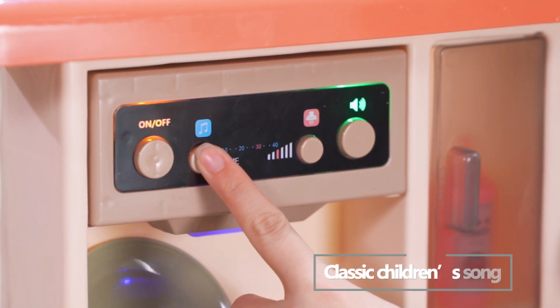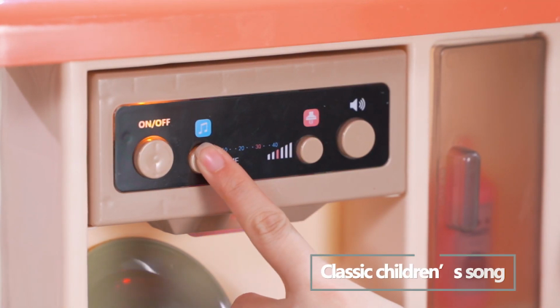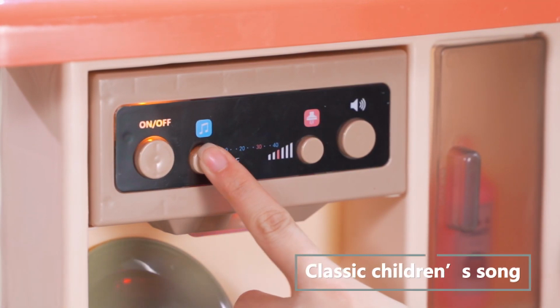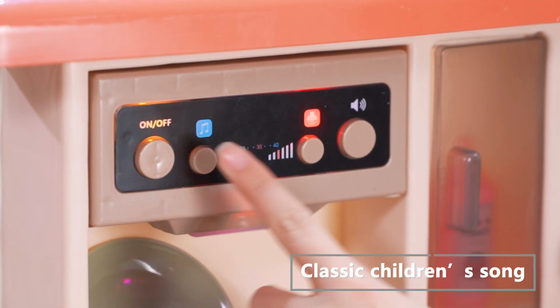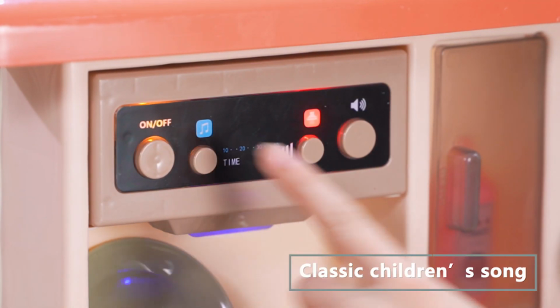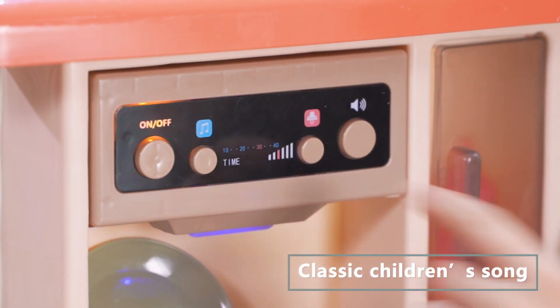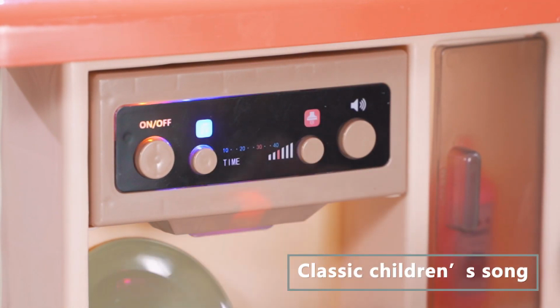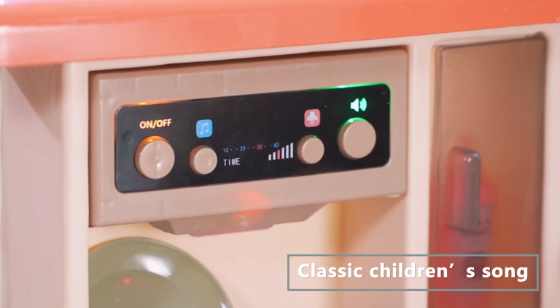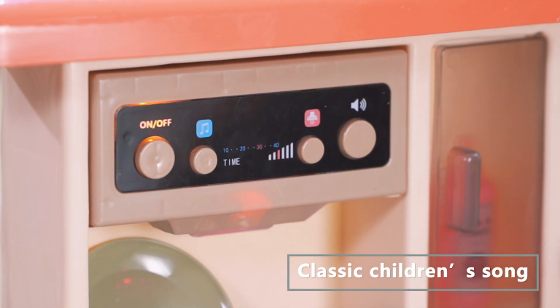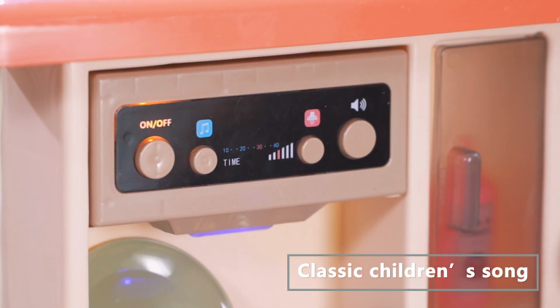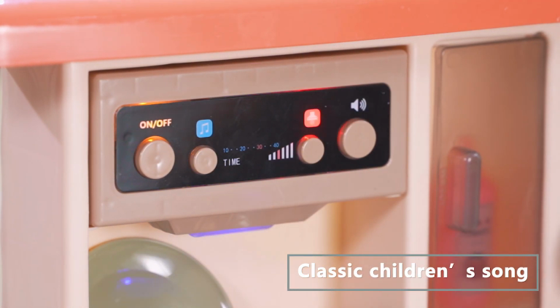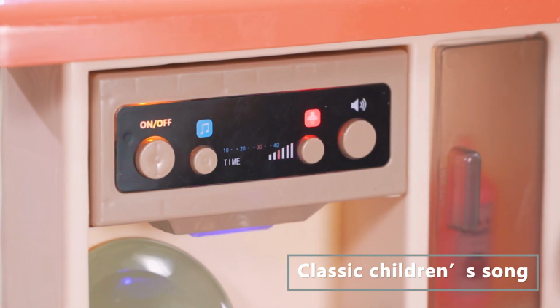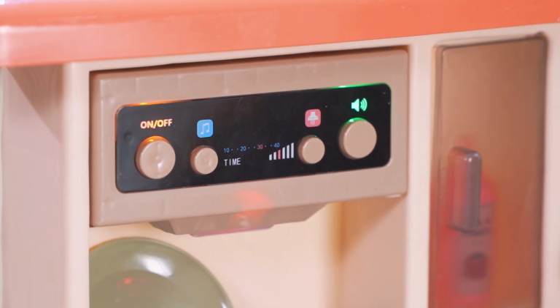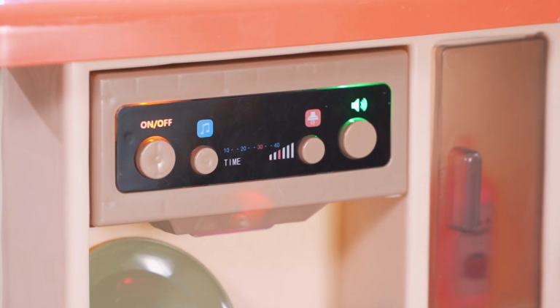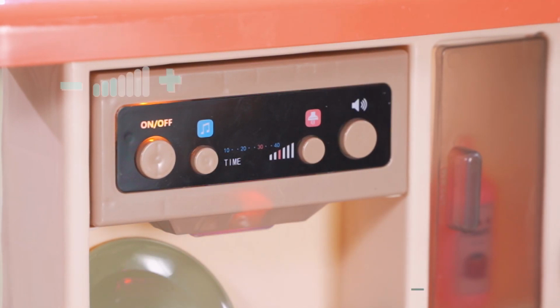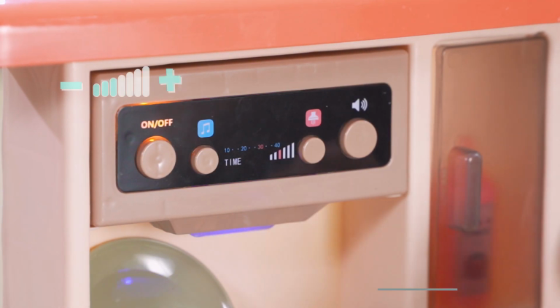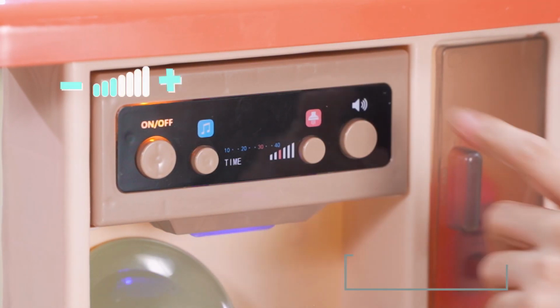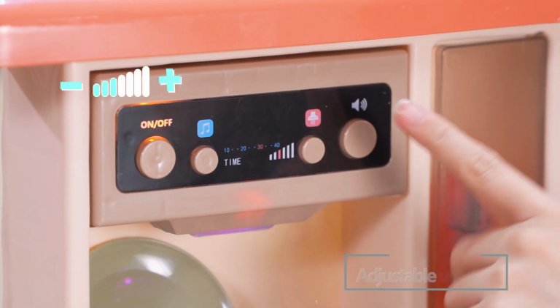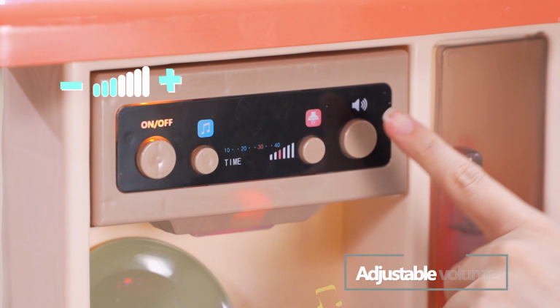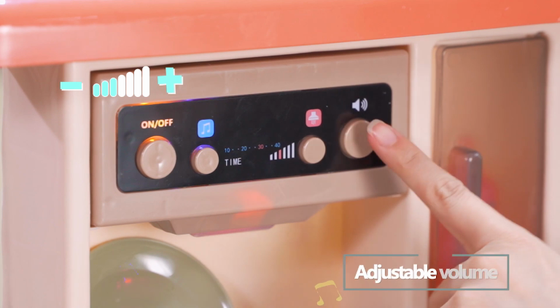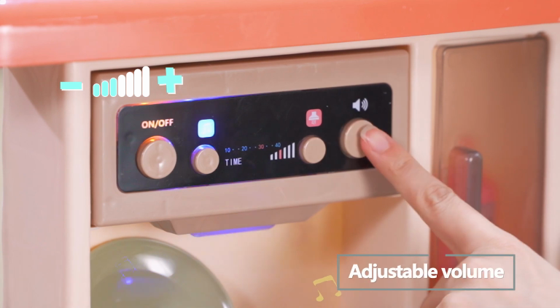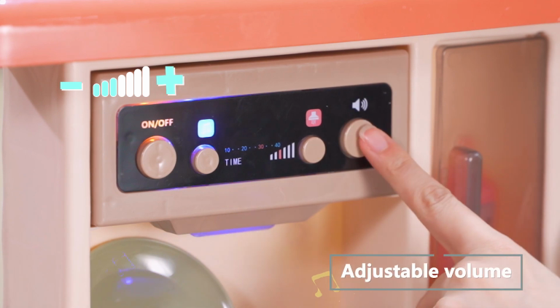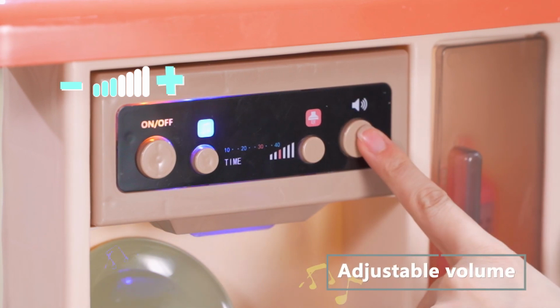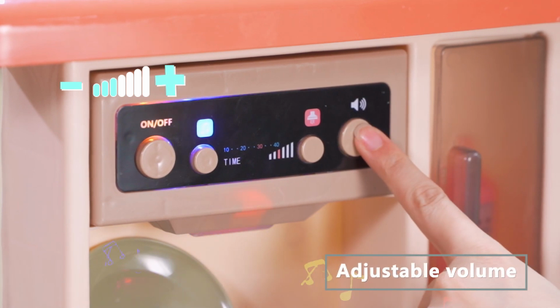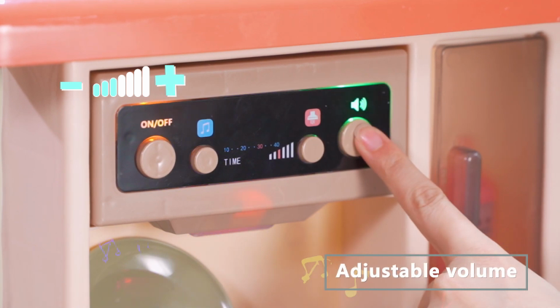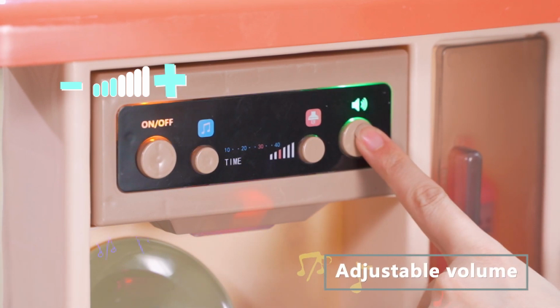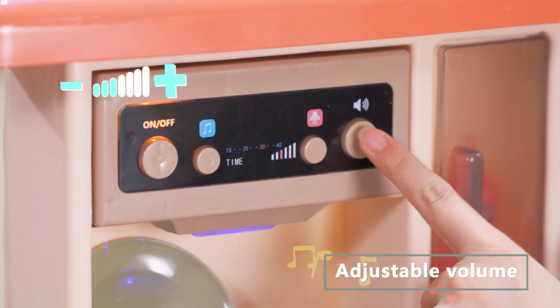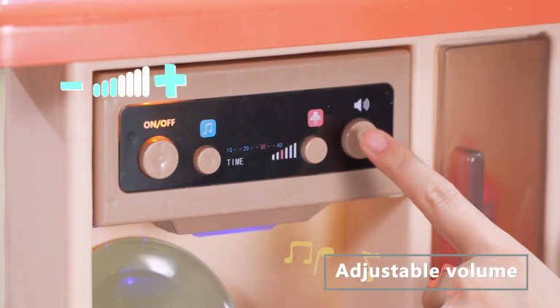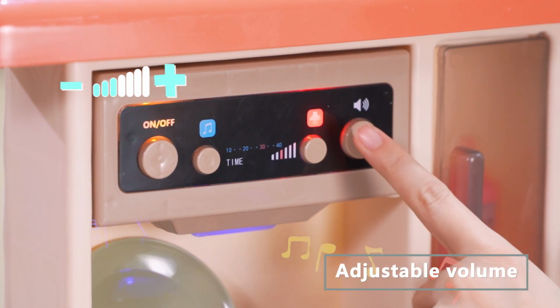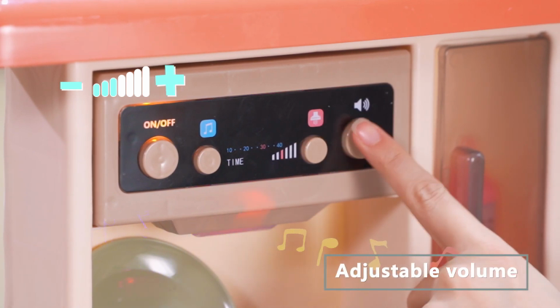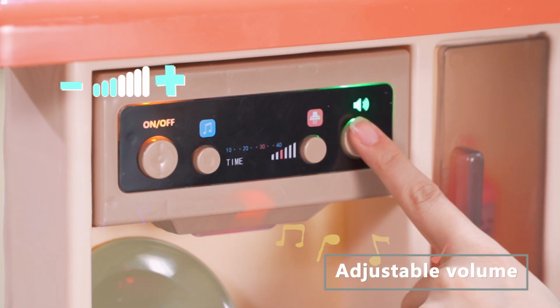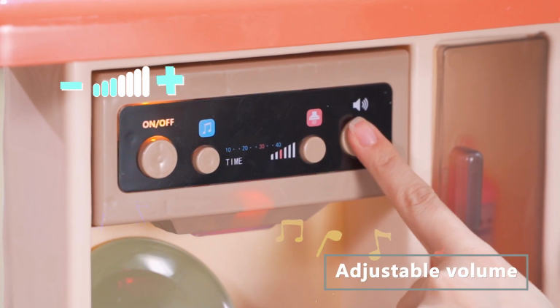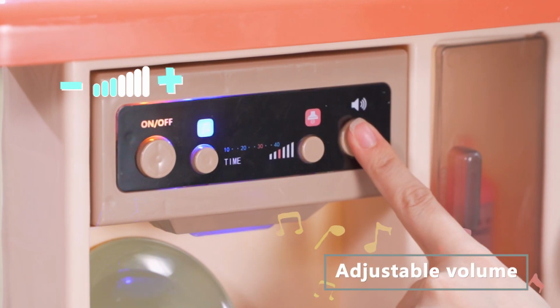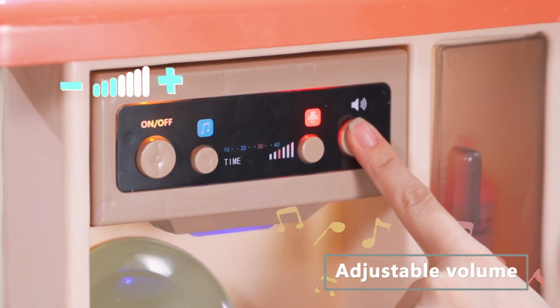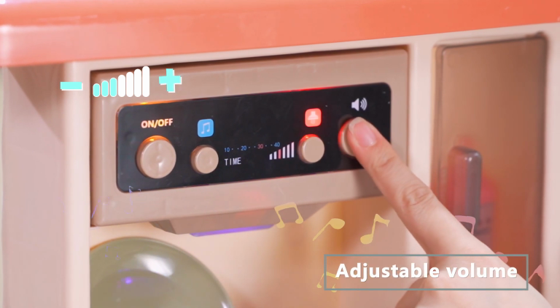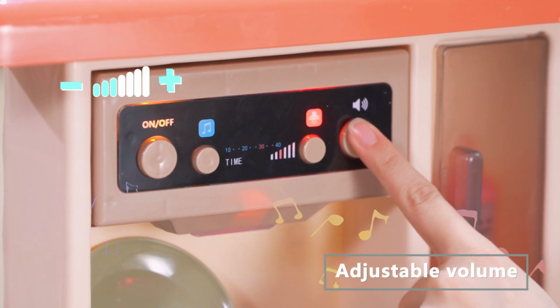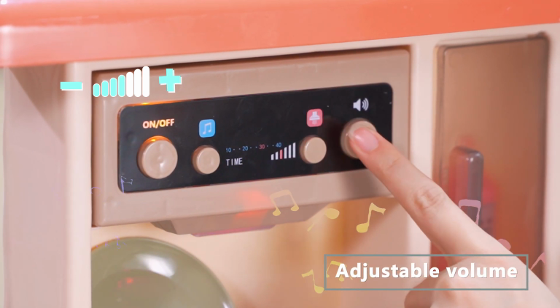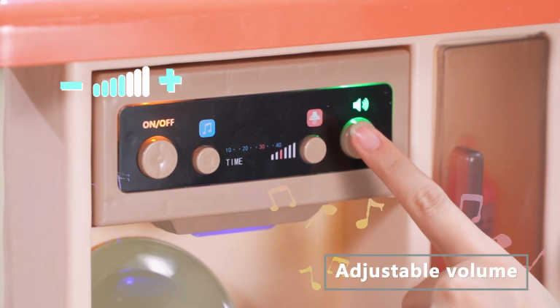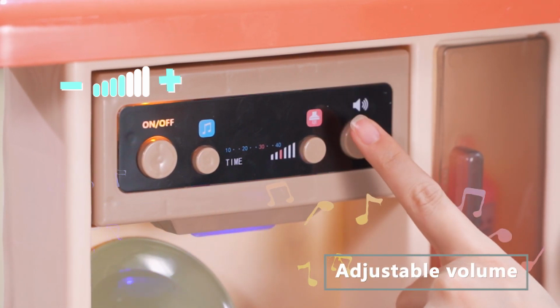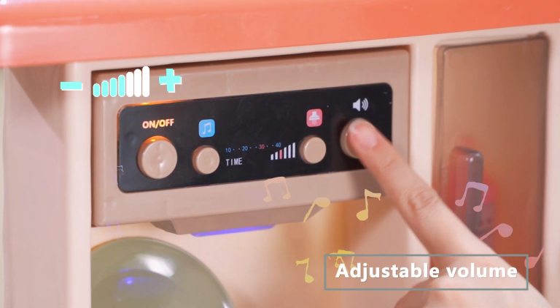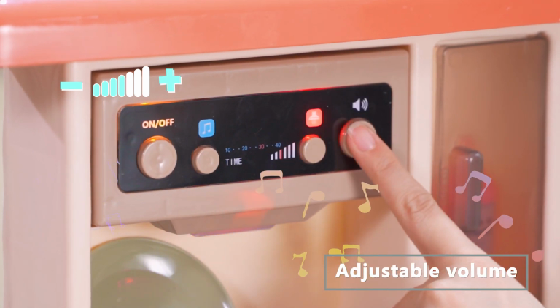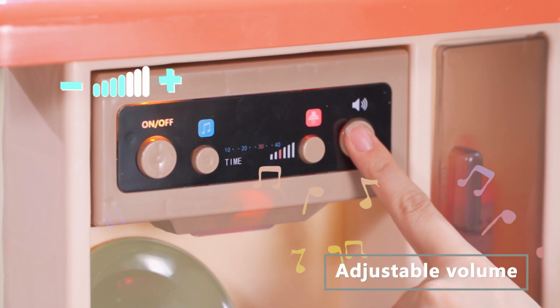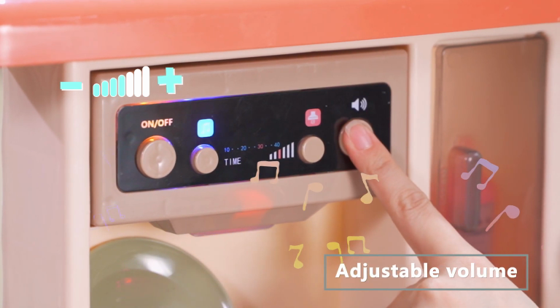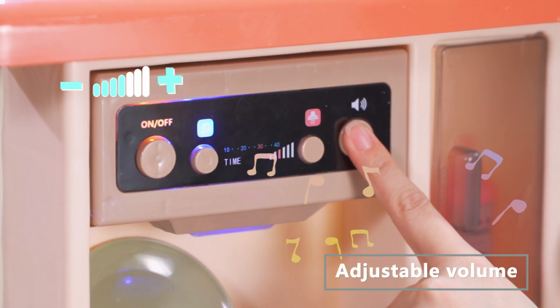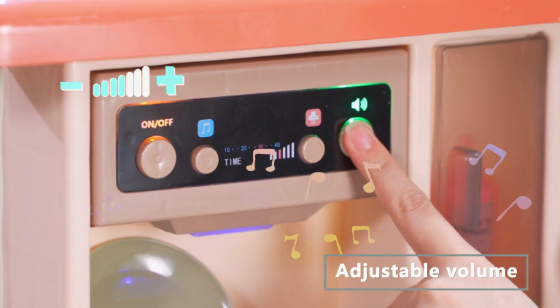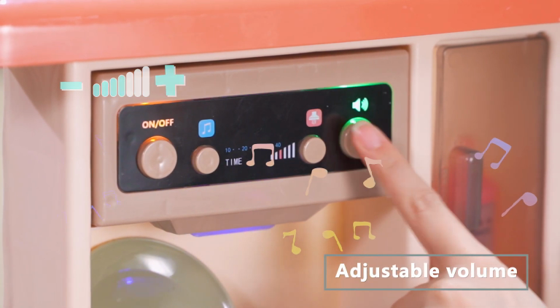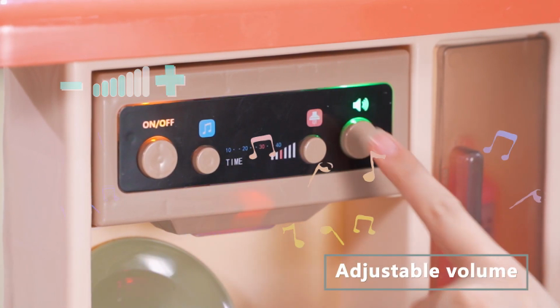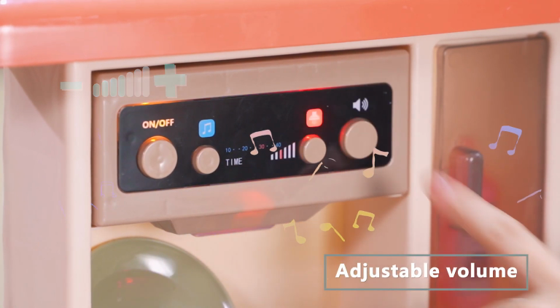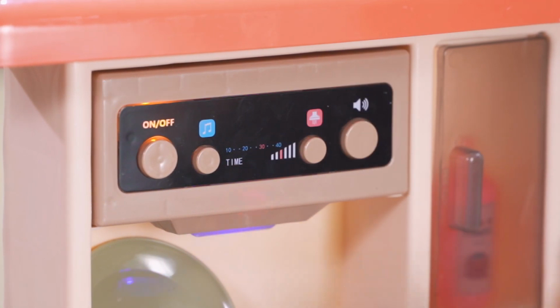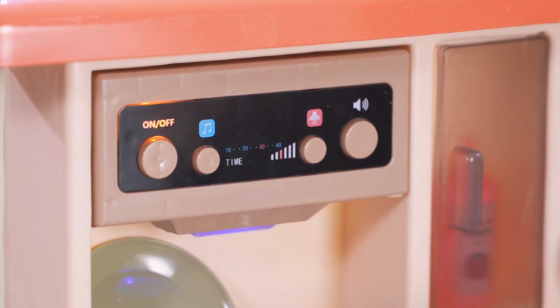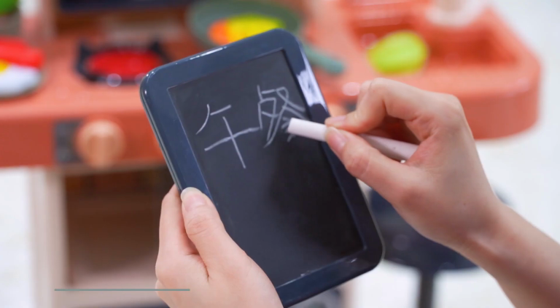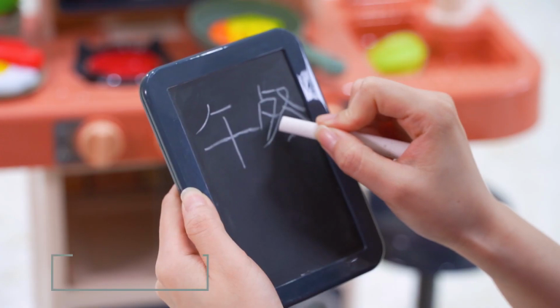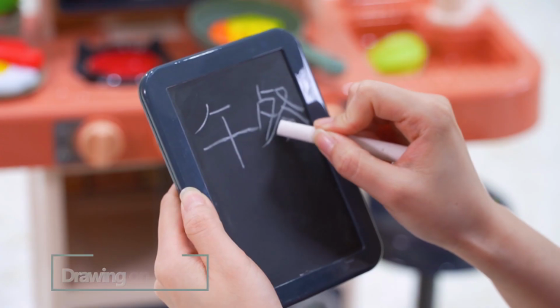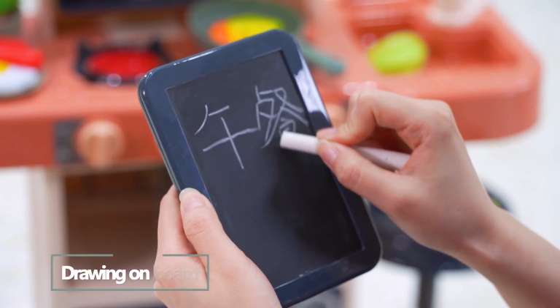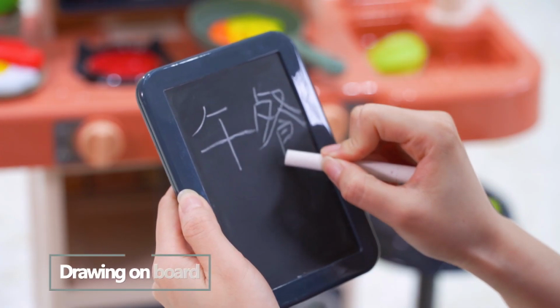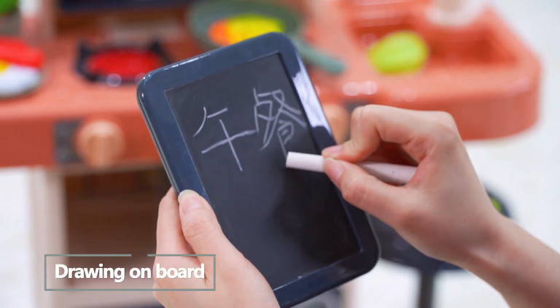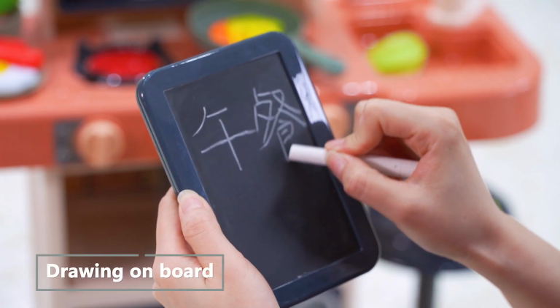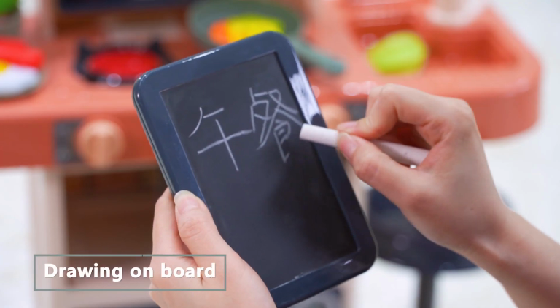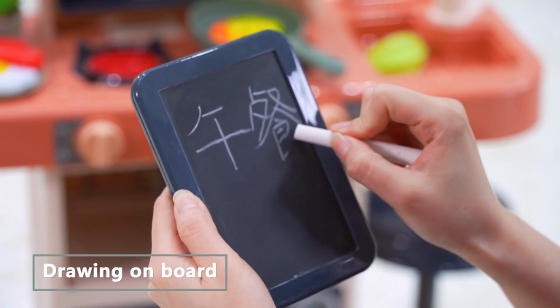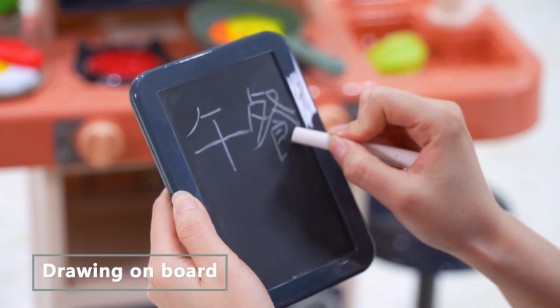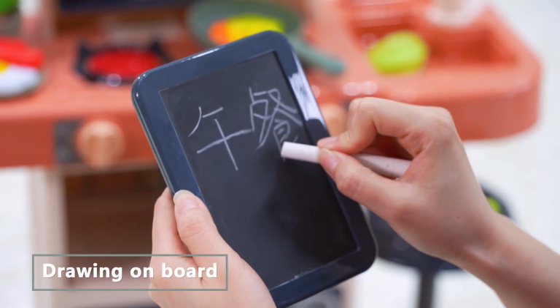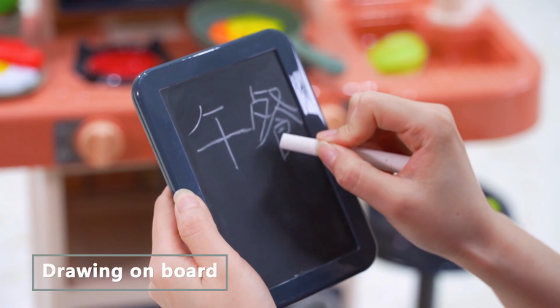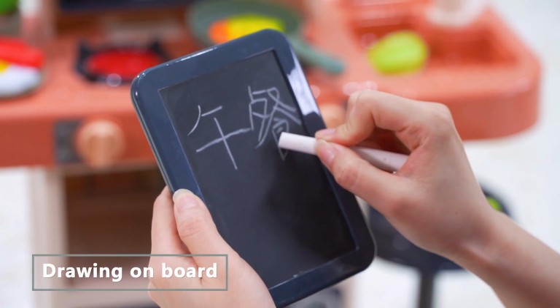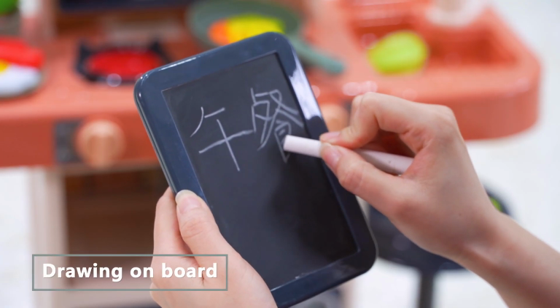Let's play a melodic song. Also, you can adjust the volume. Write down today's menu.